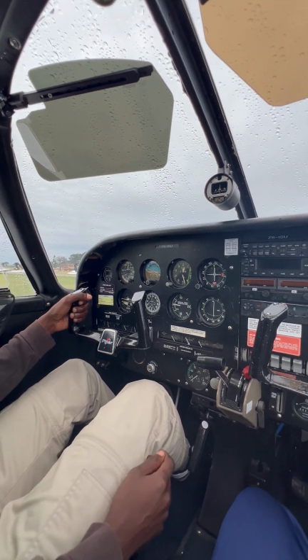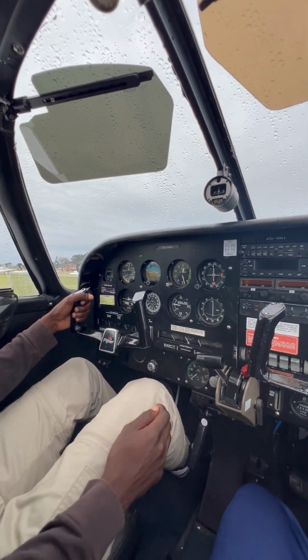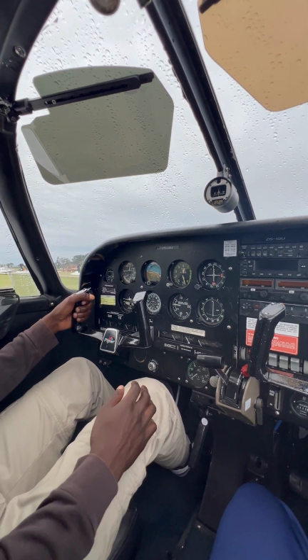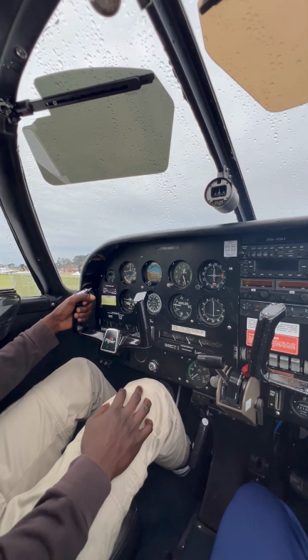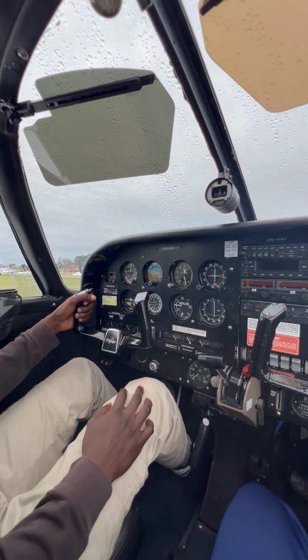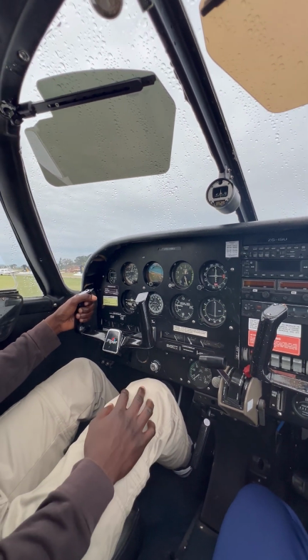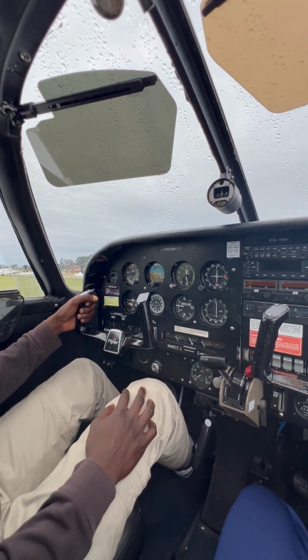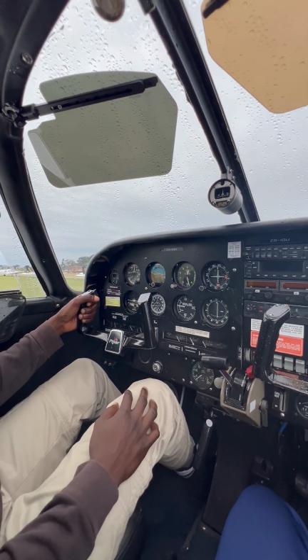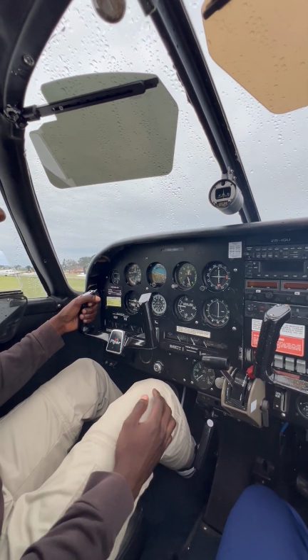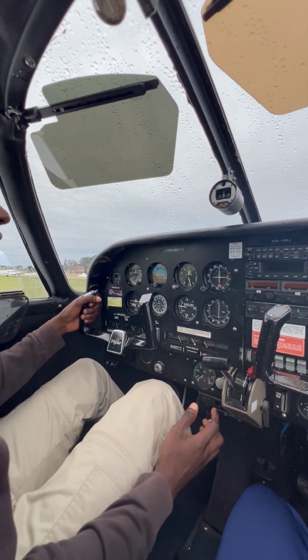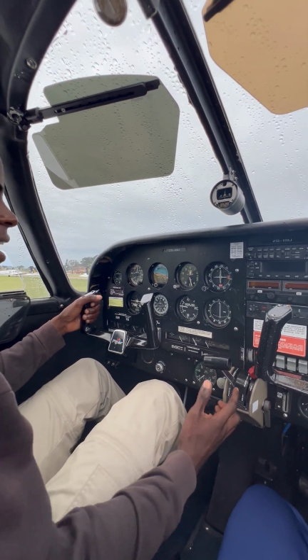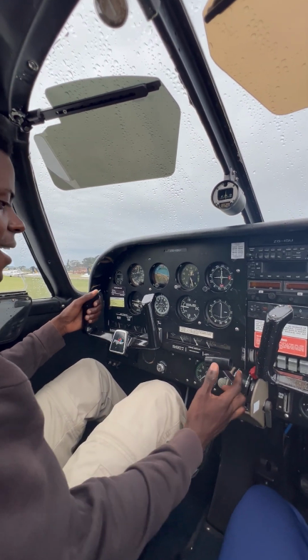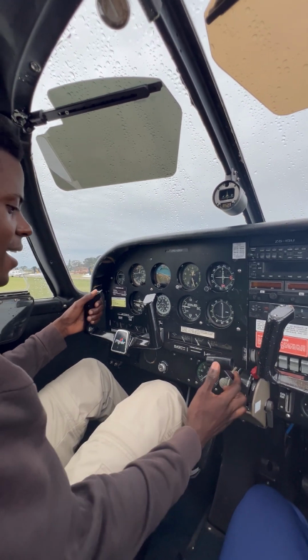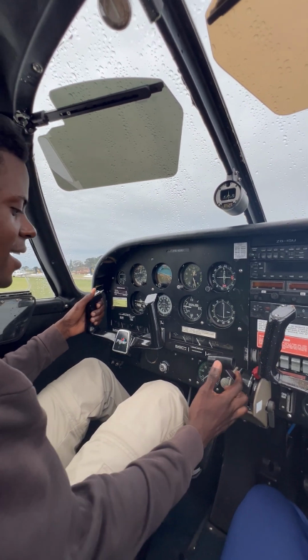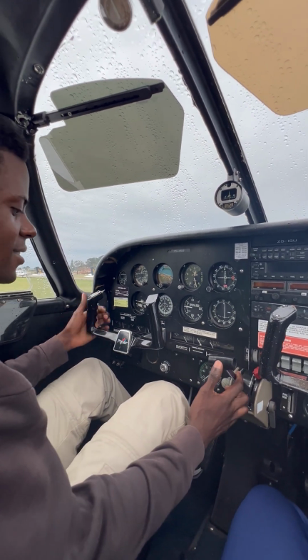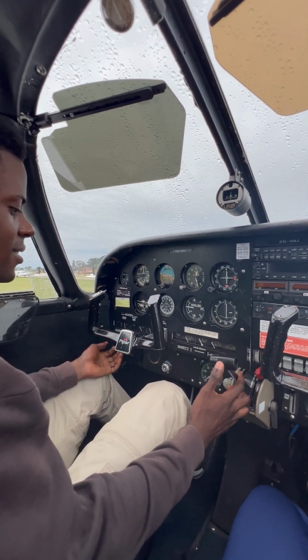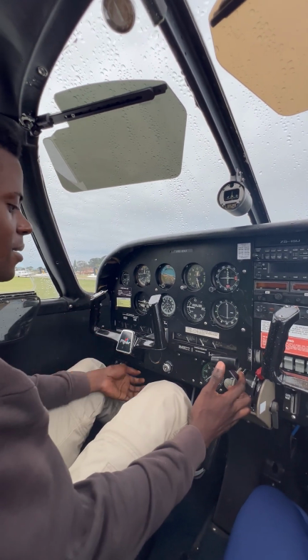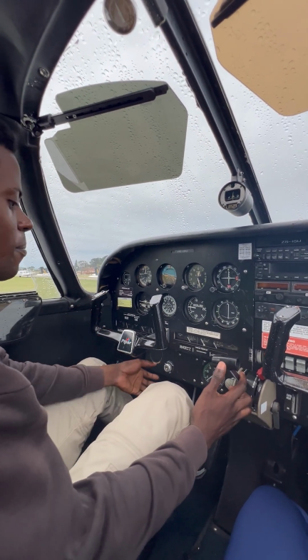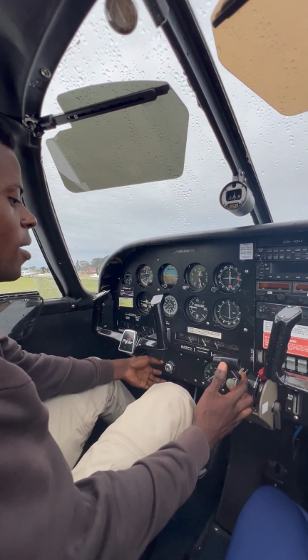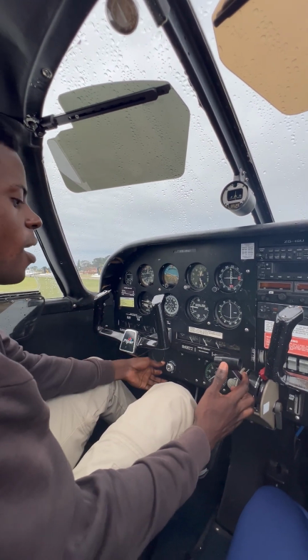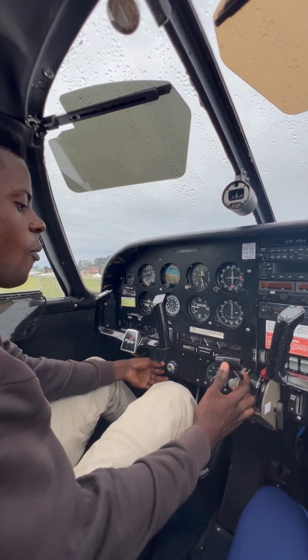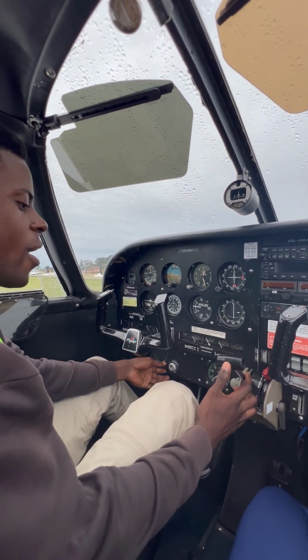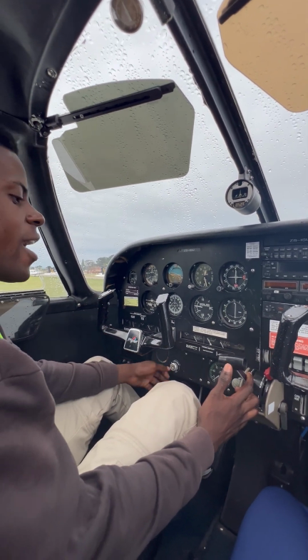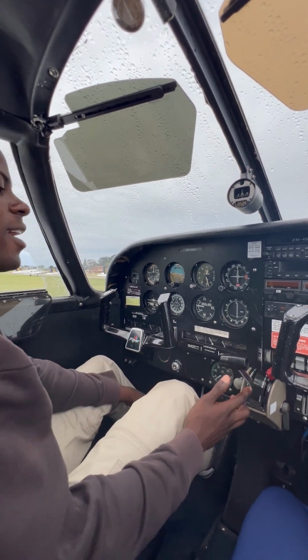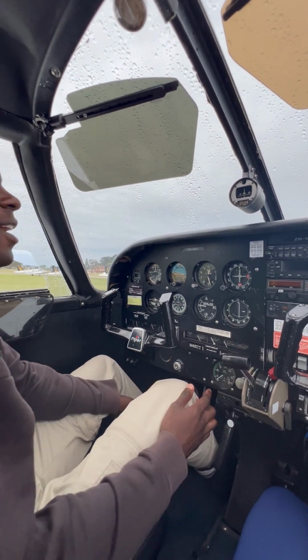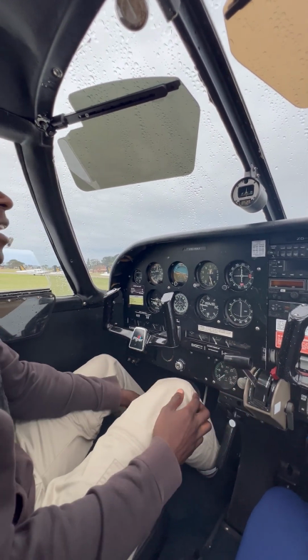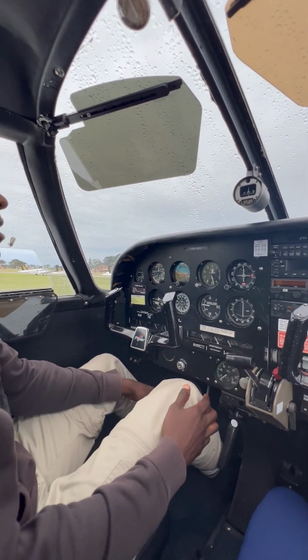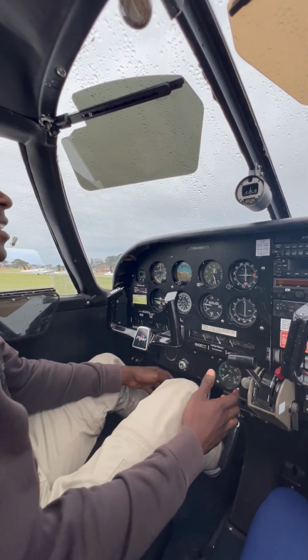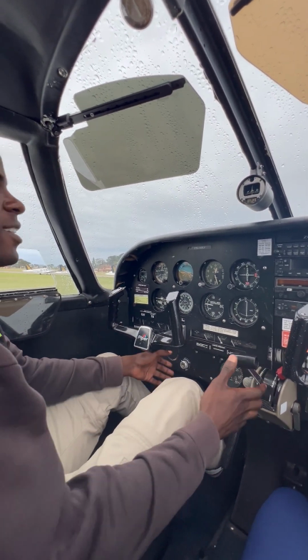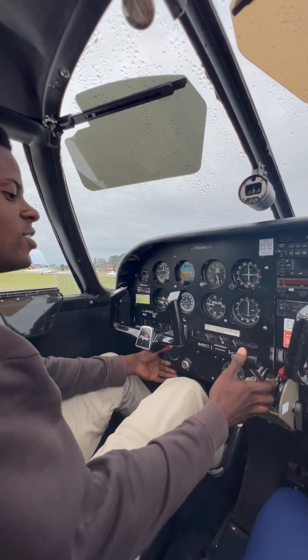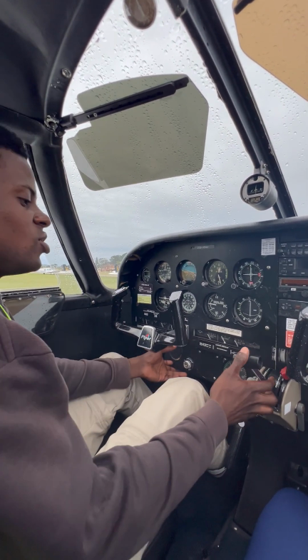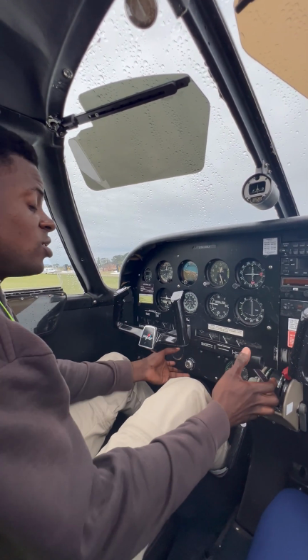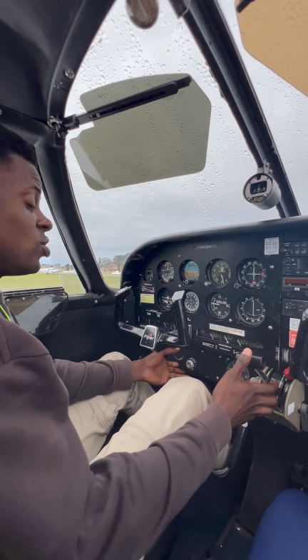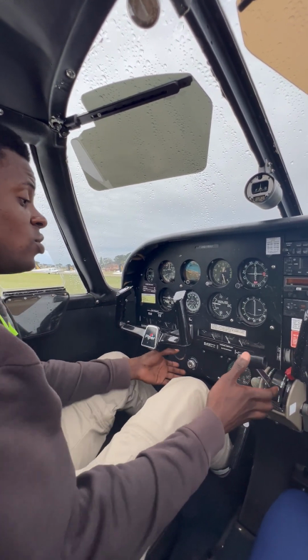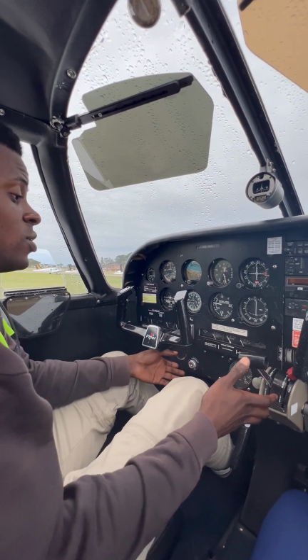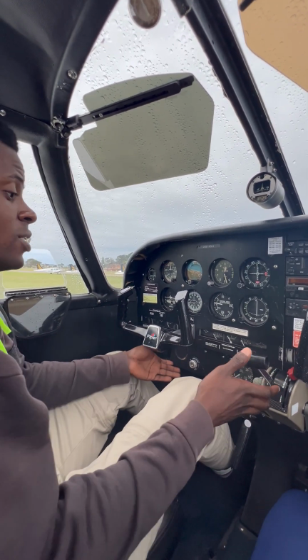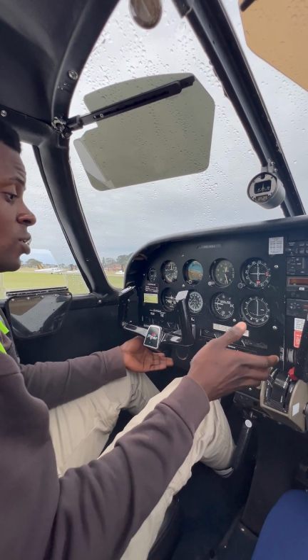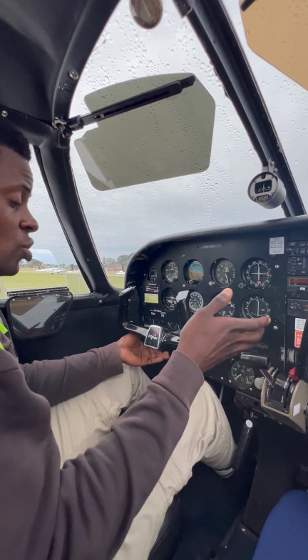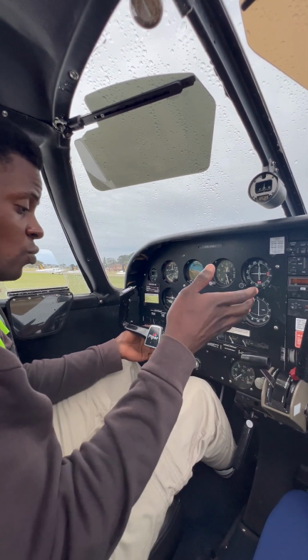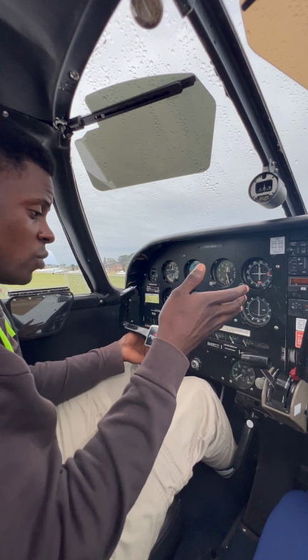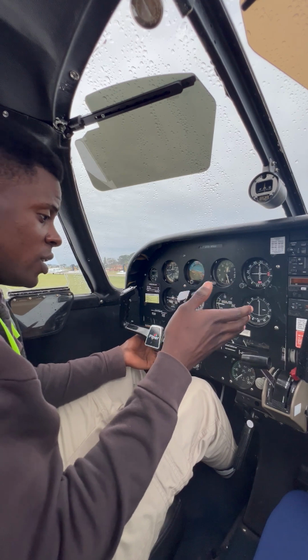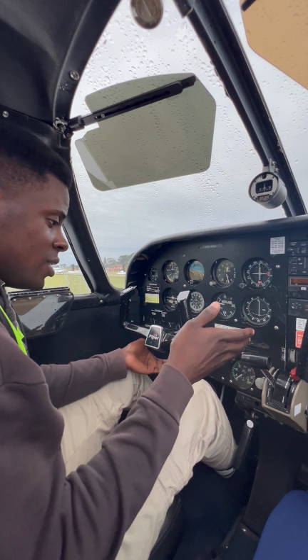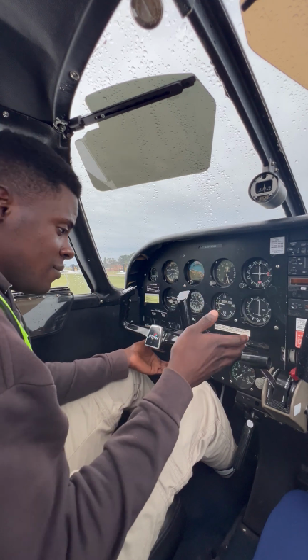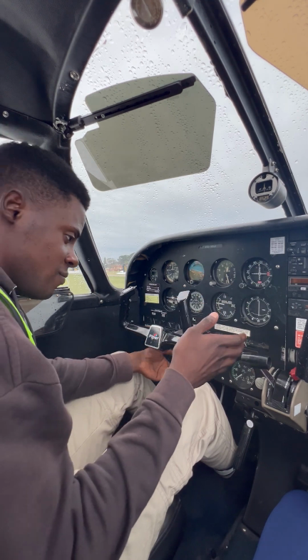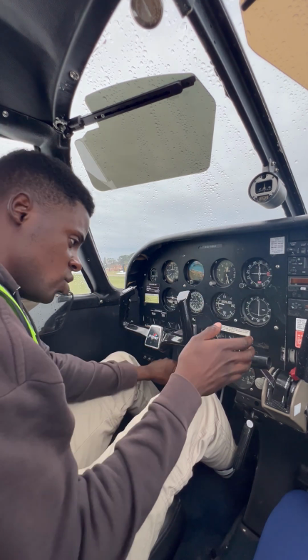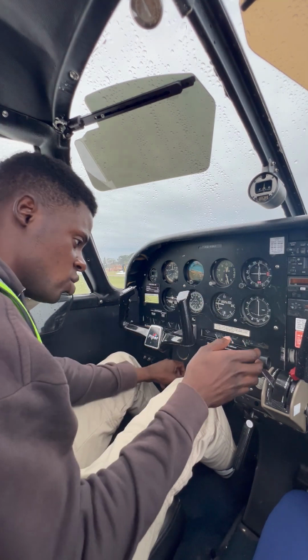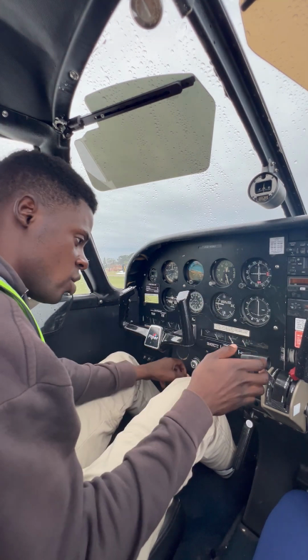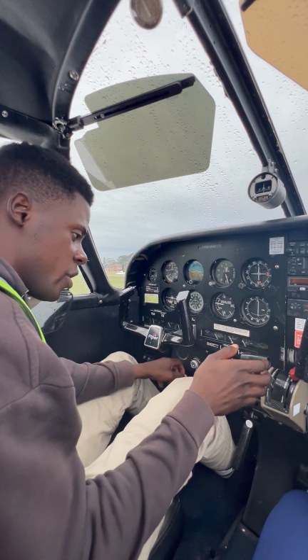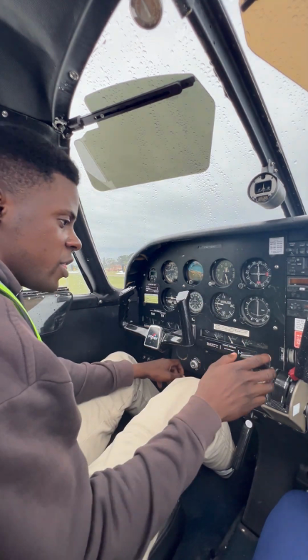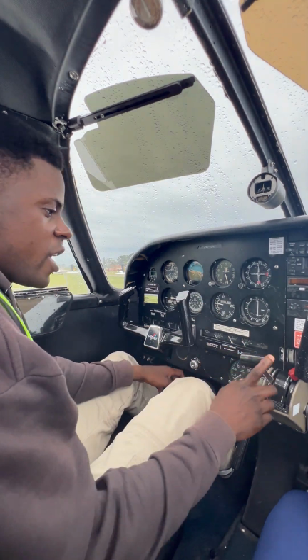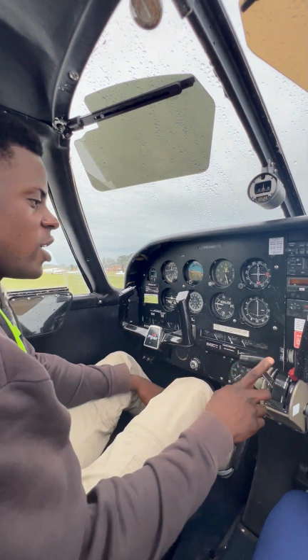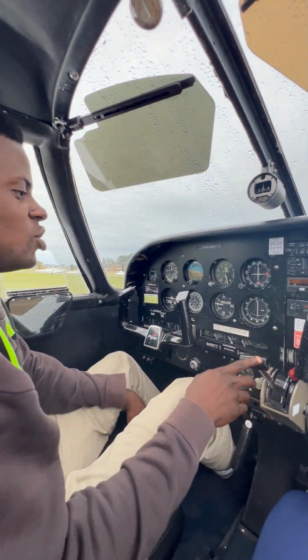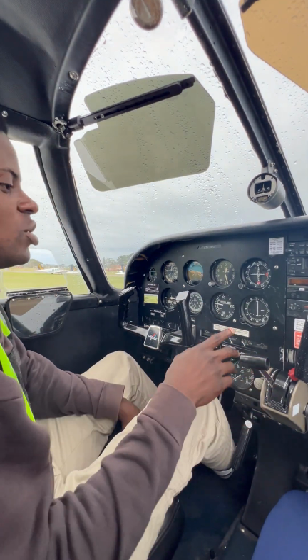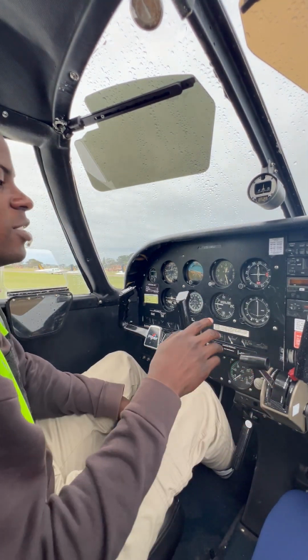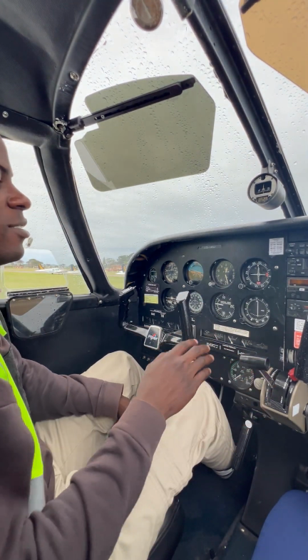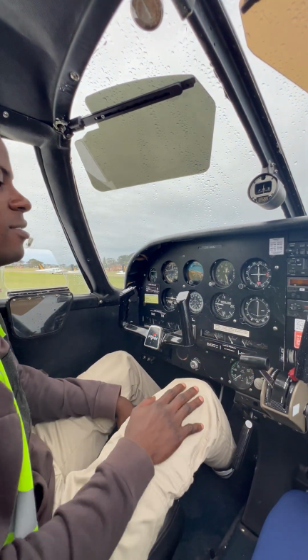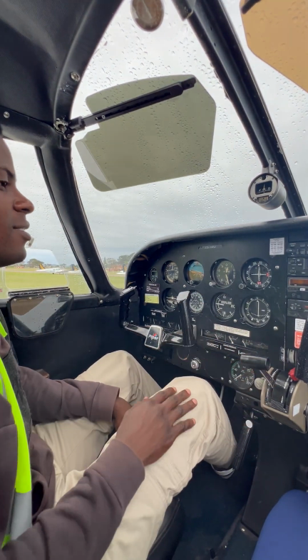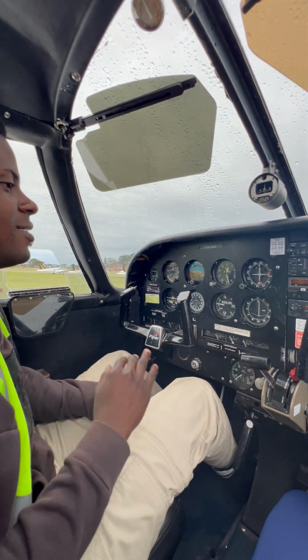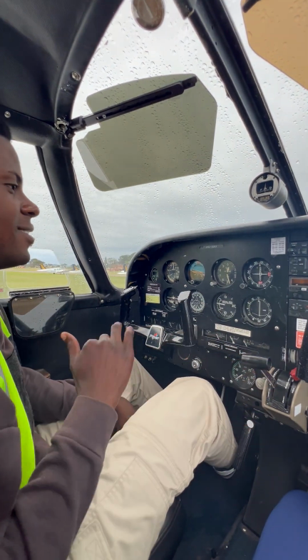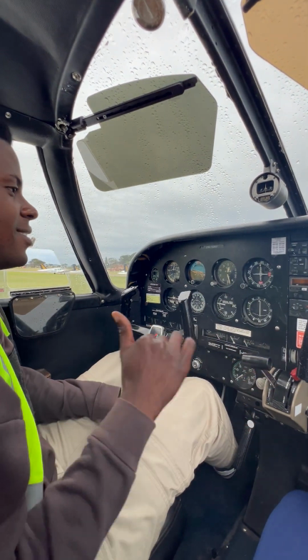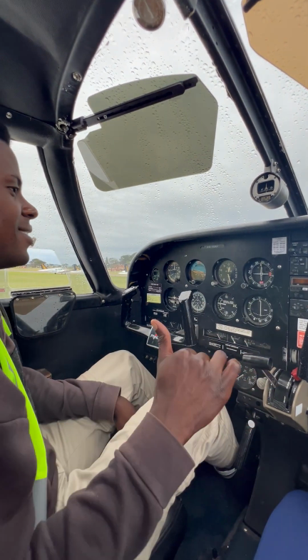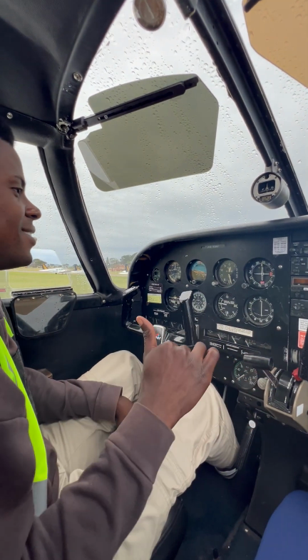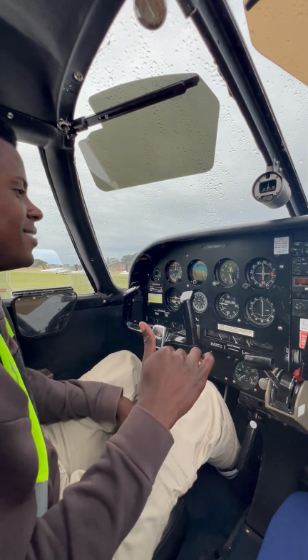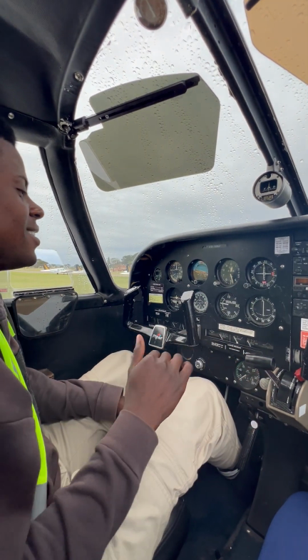And then hands on the power and the ignition switch — we start the engine. Done.